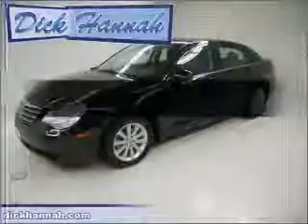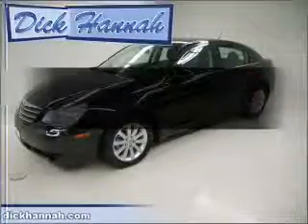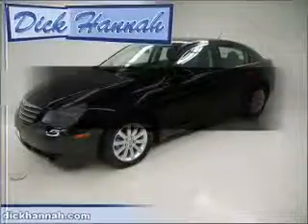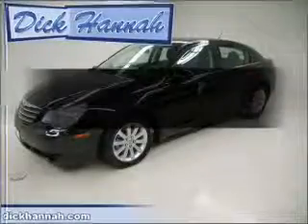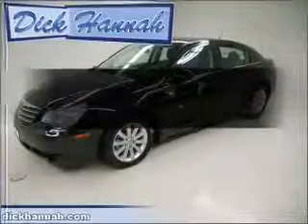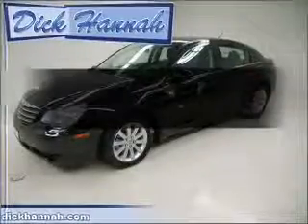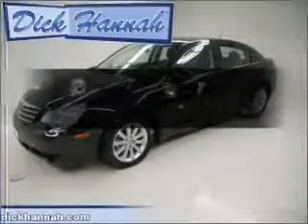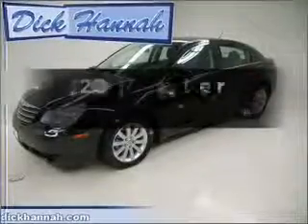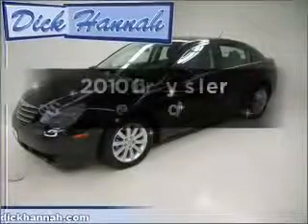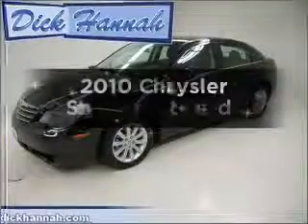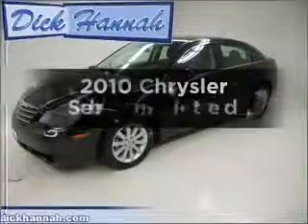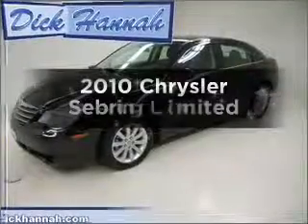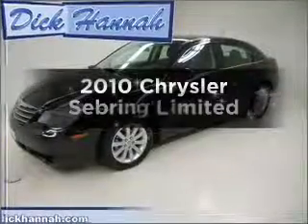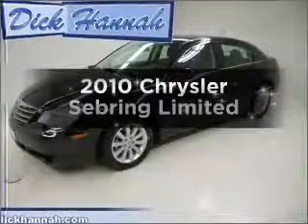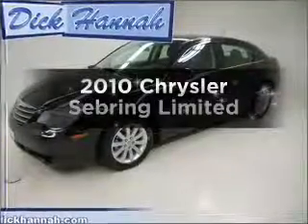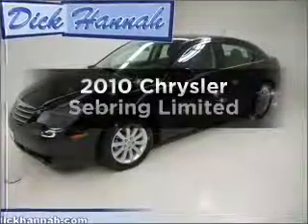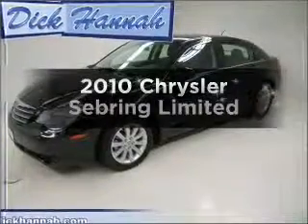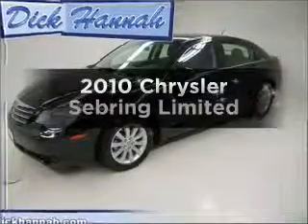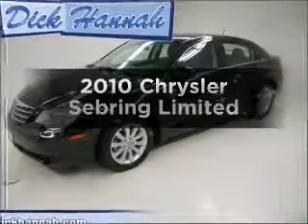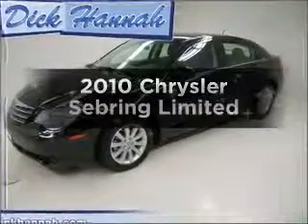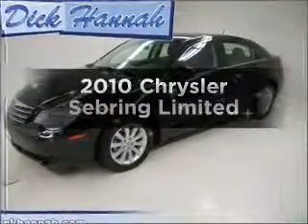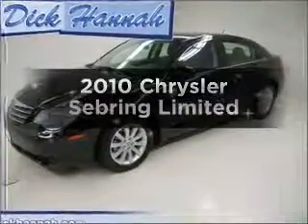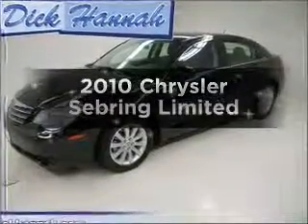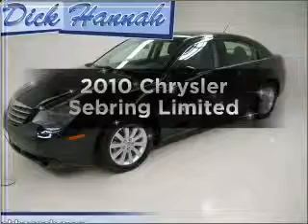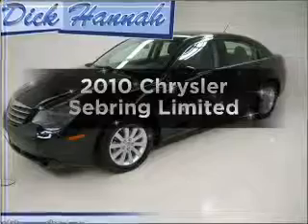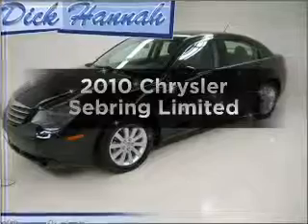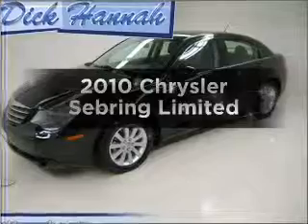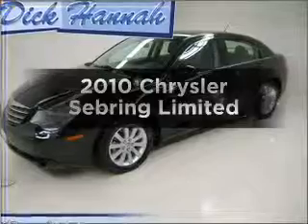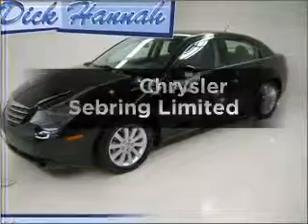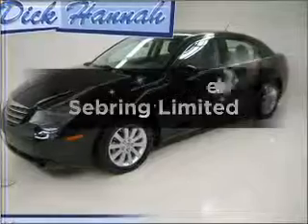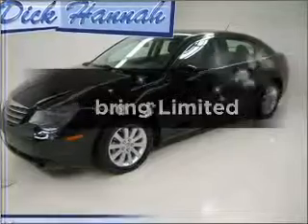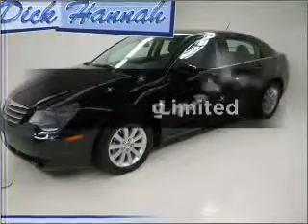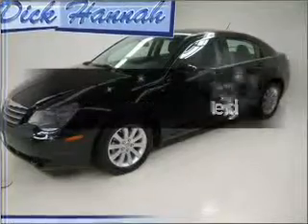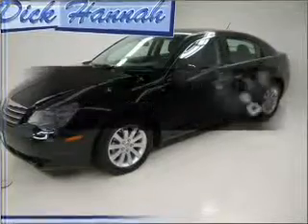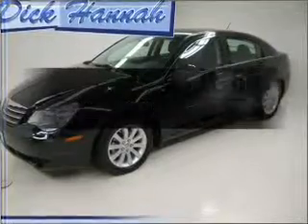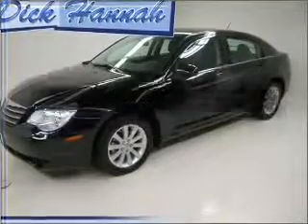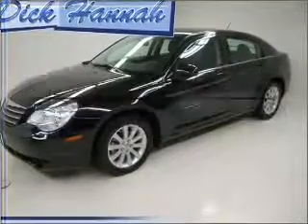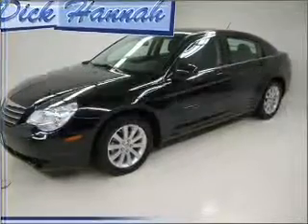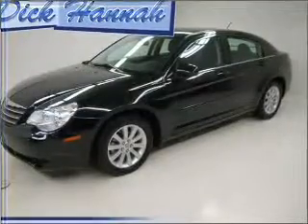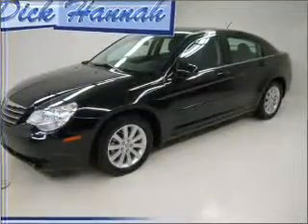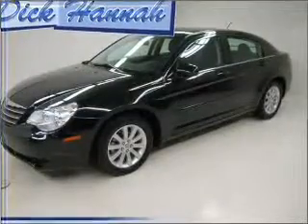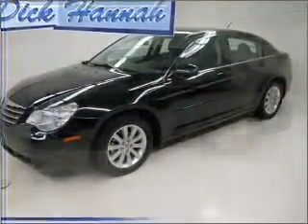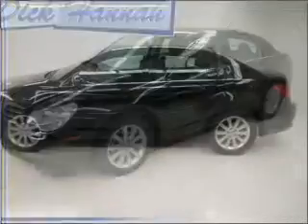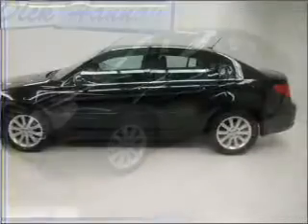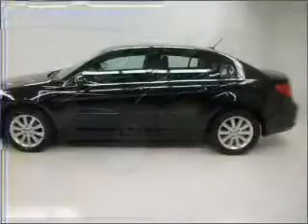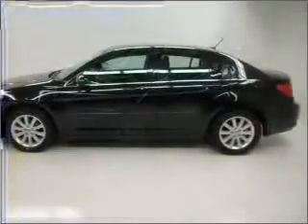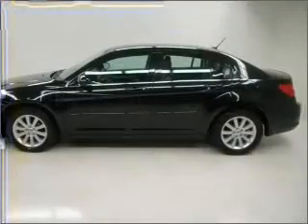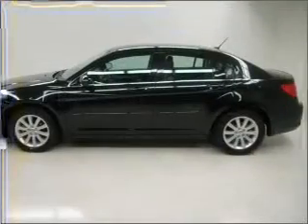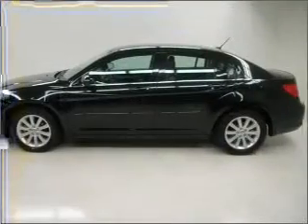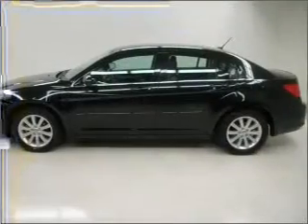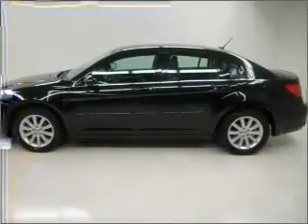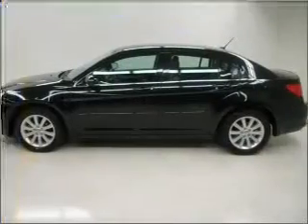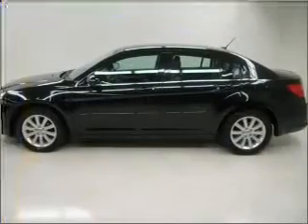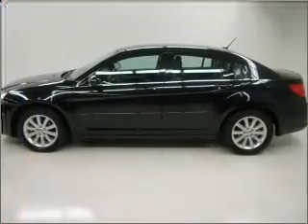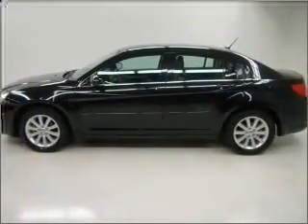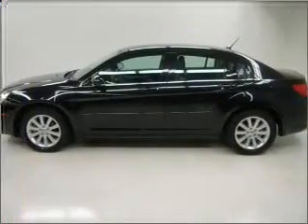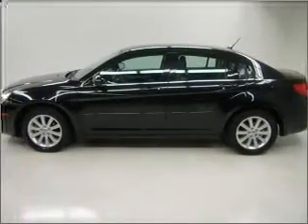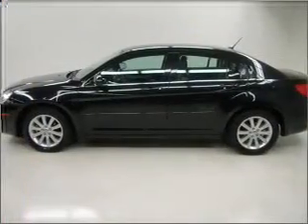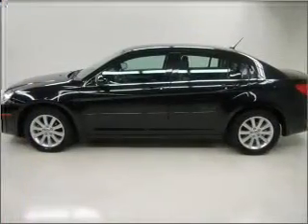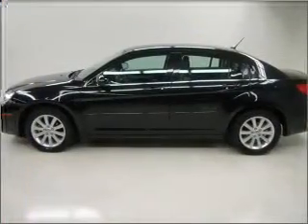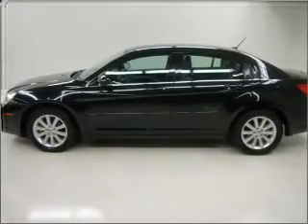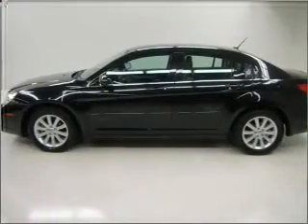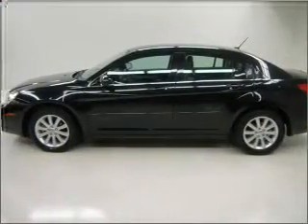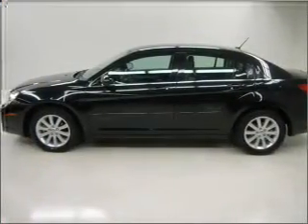Get noticed in this 2010 Chrysler Sebring. Everything you need under one roof with this great vehicle.